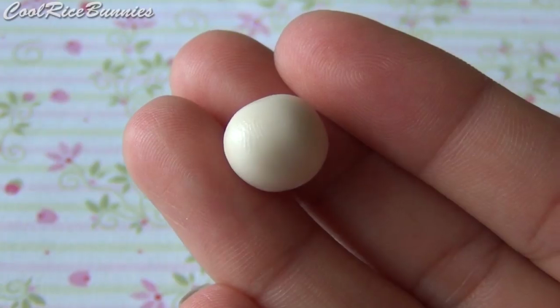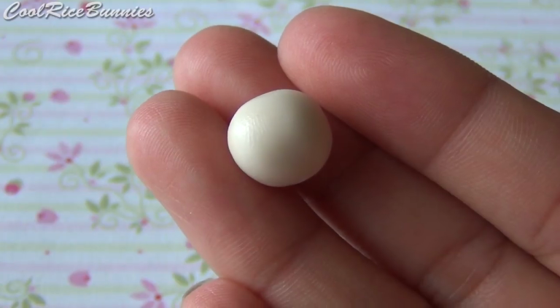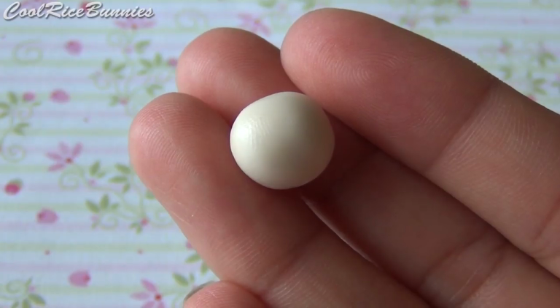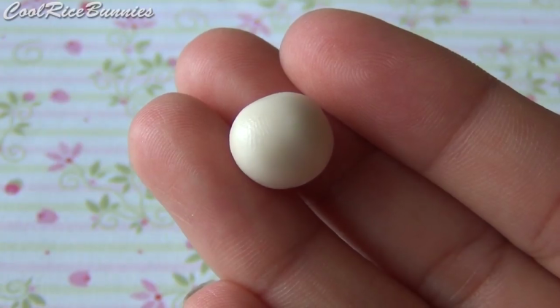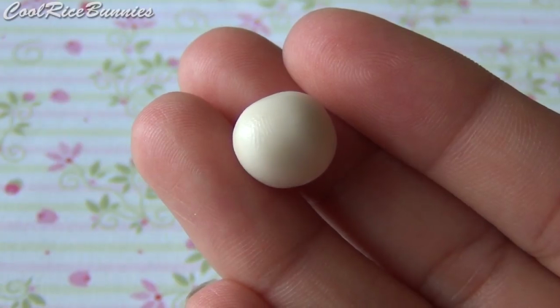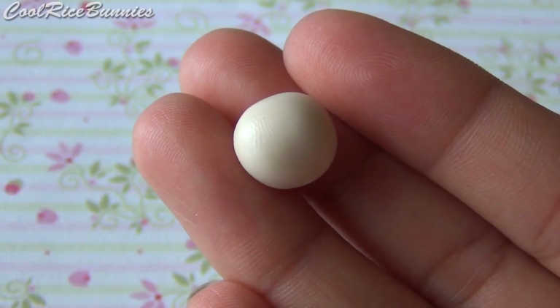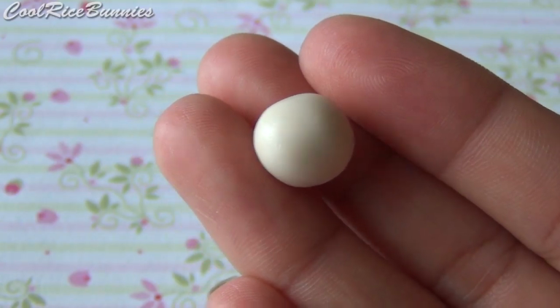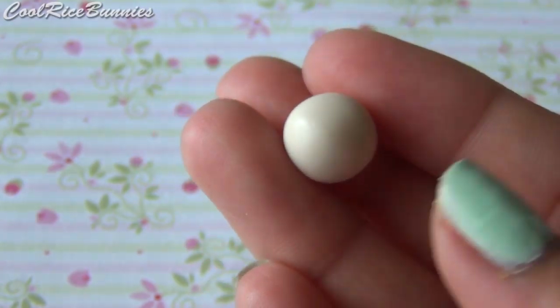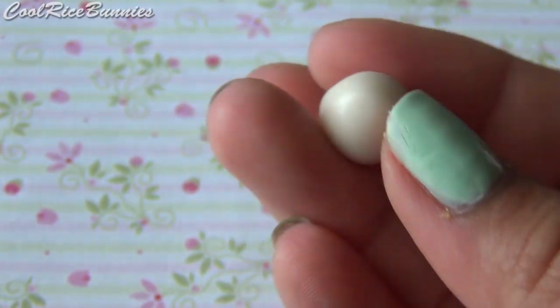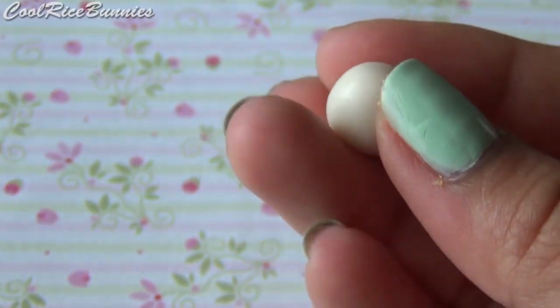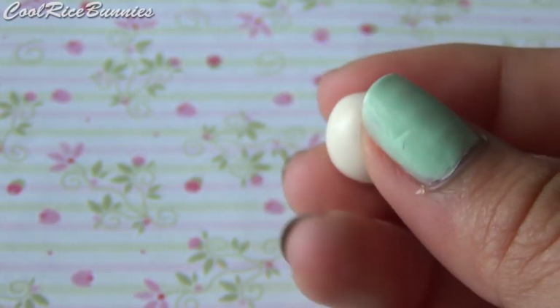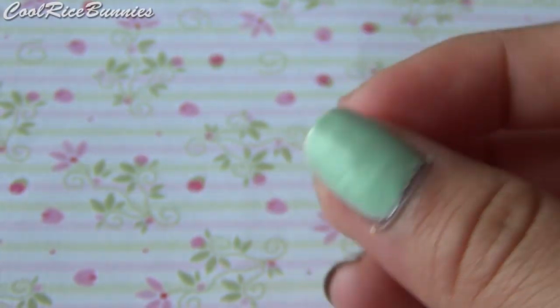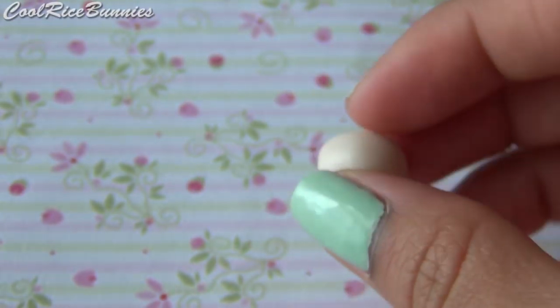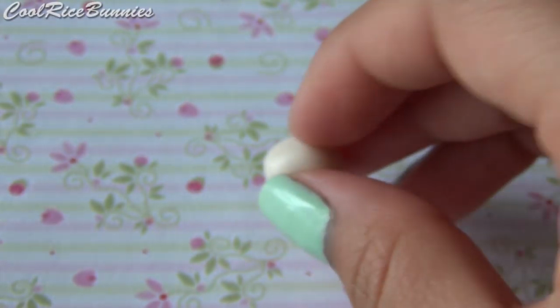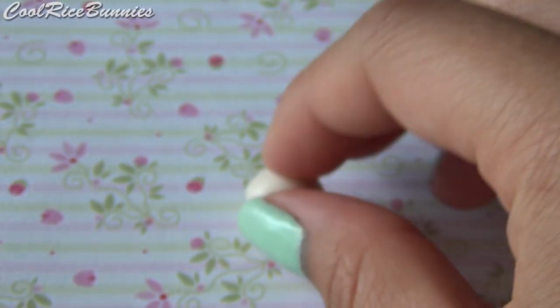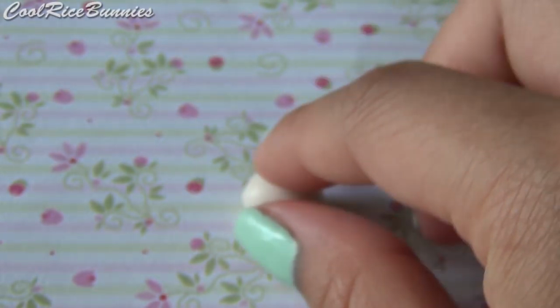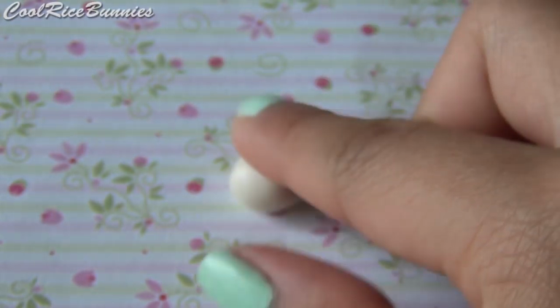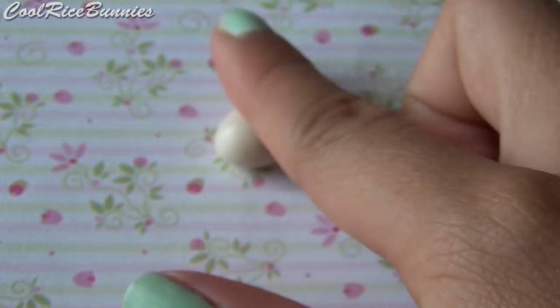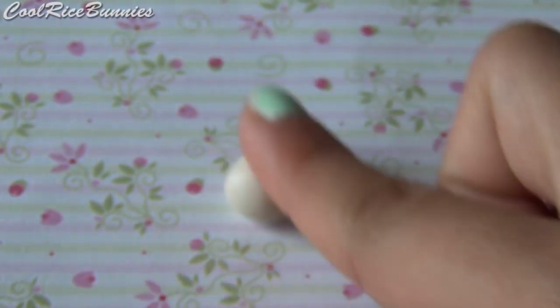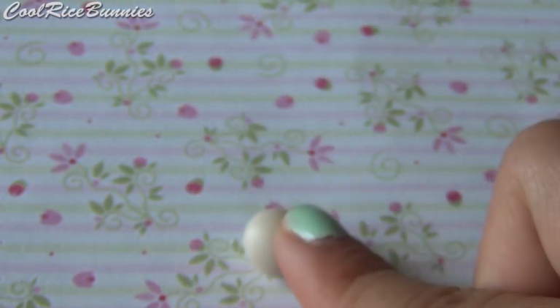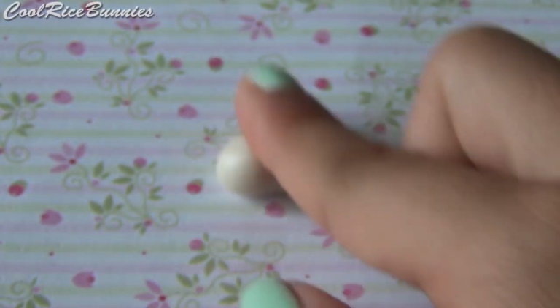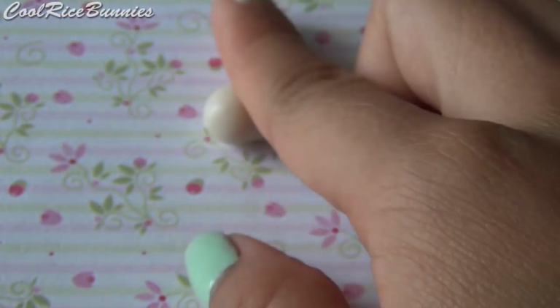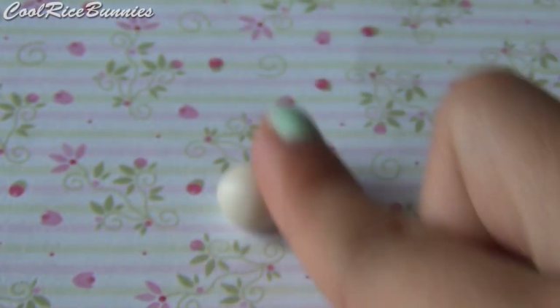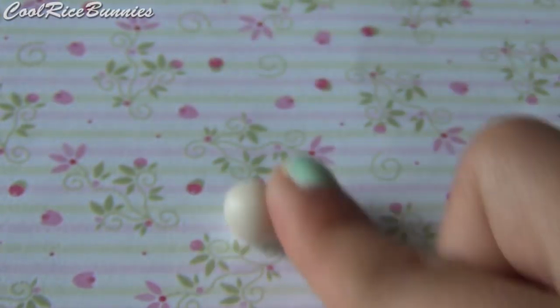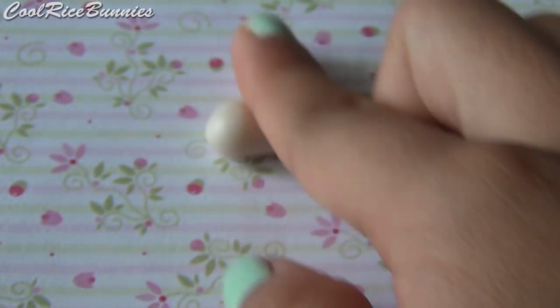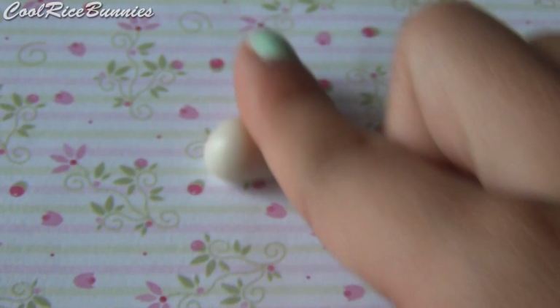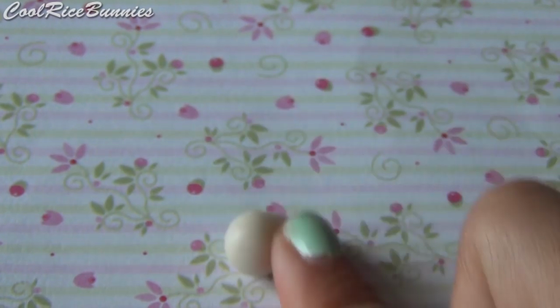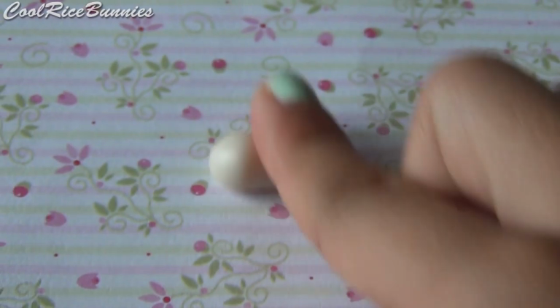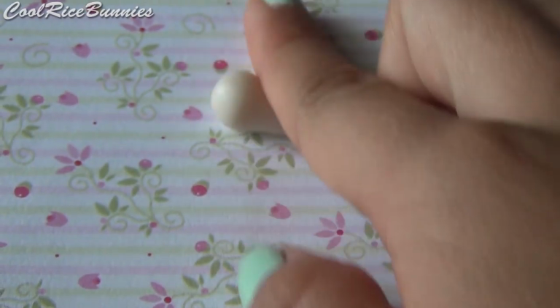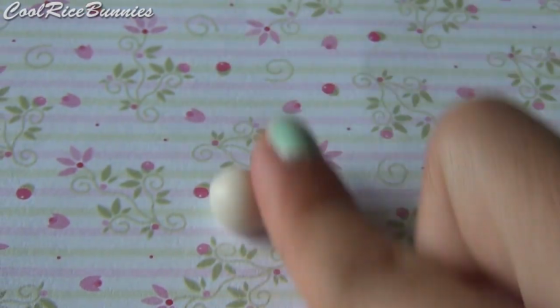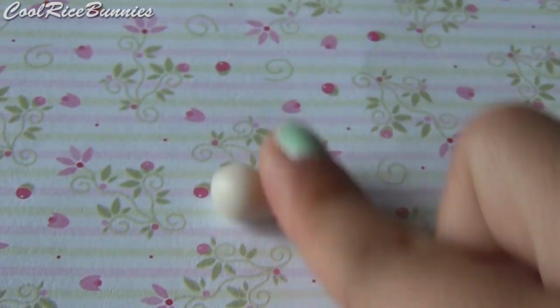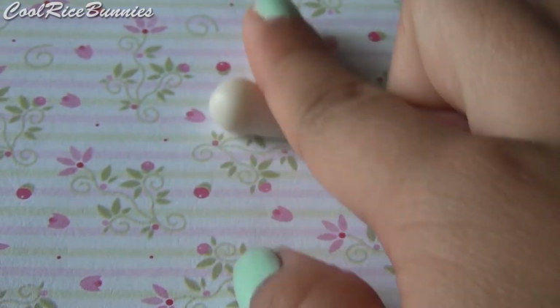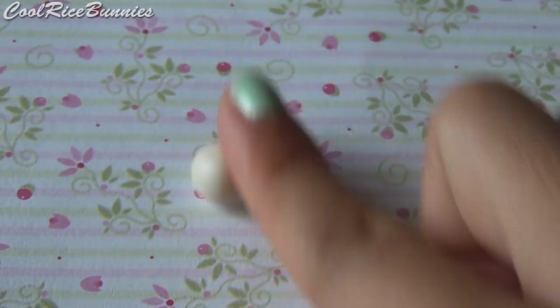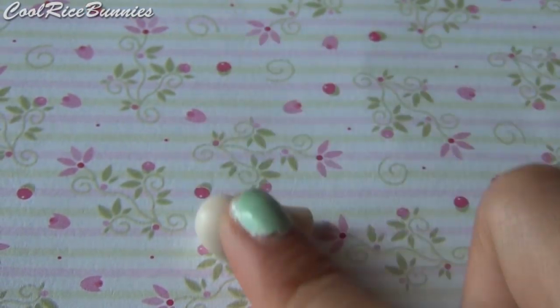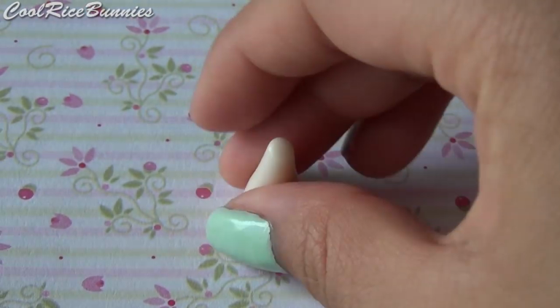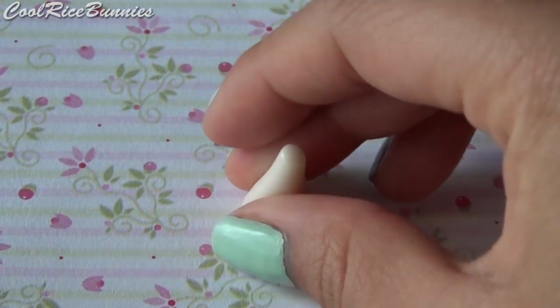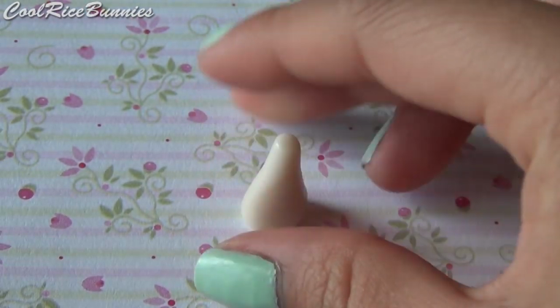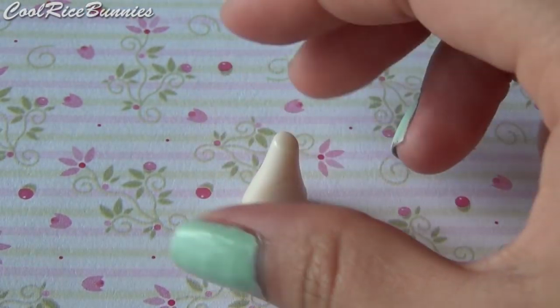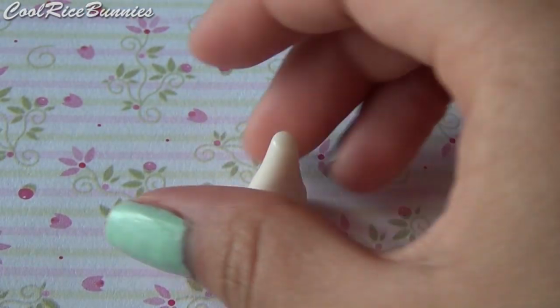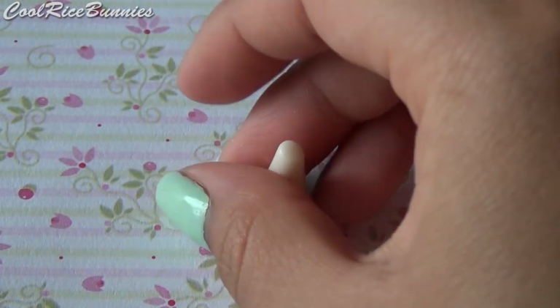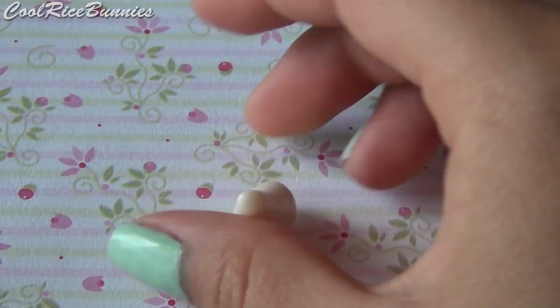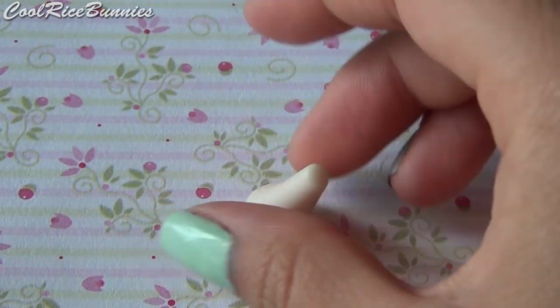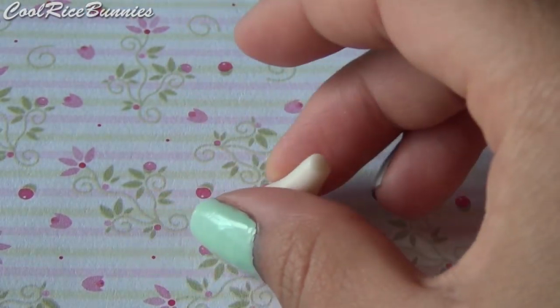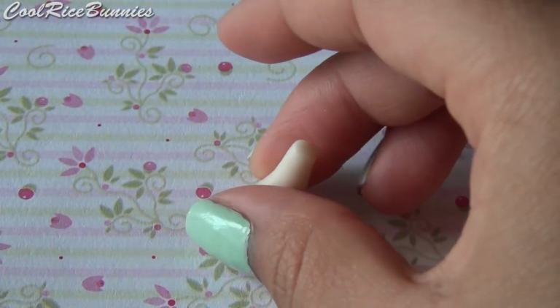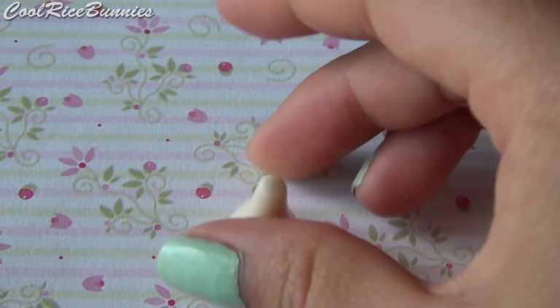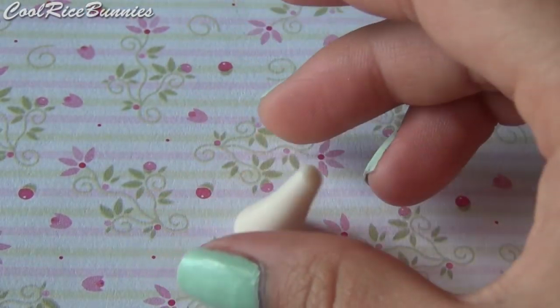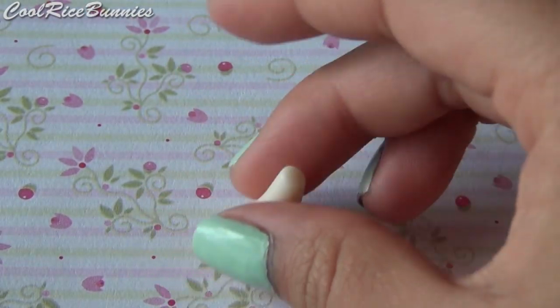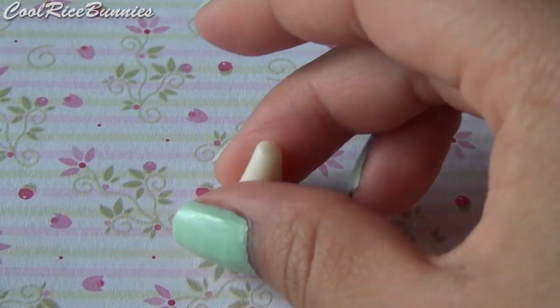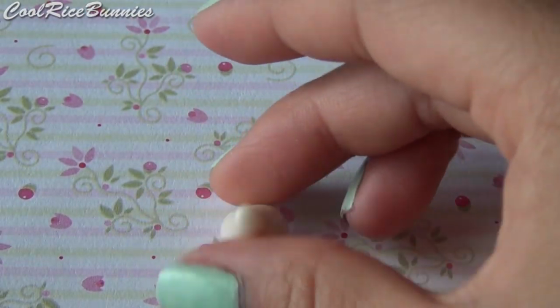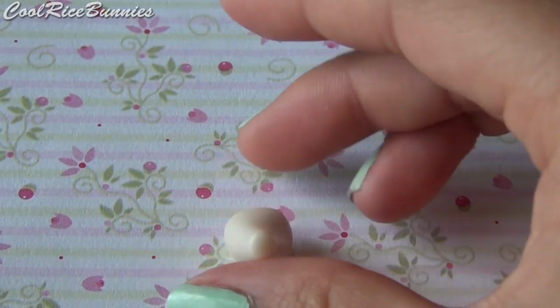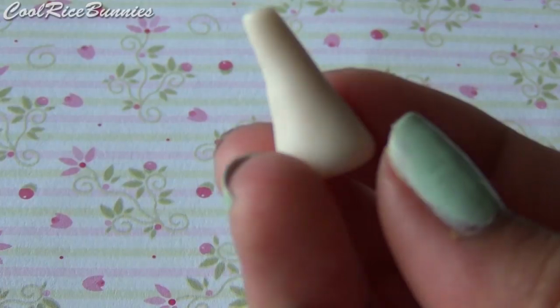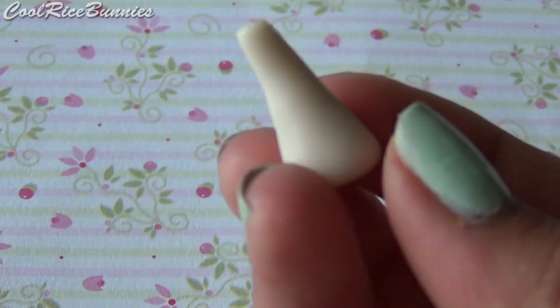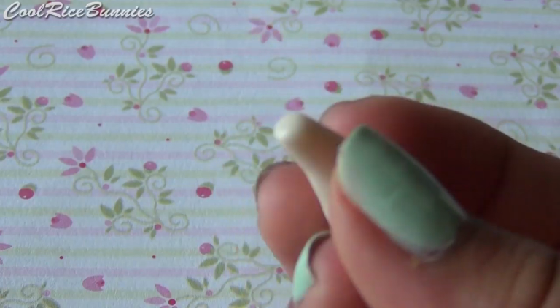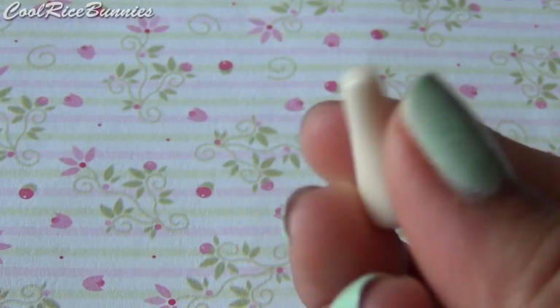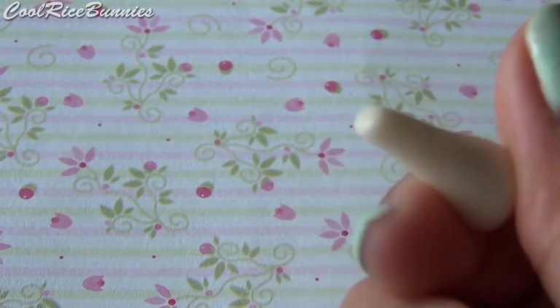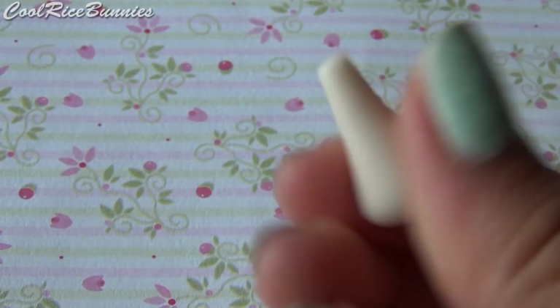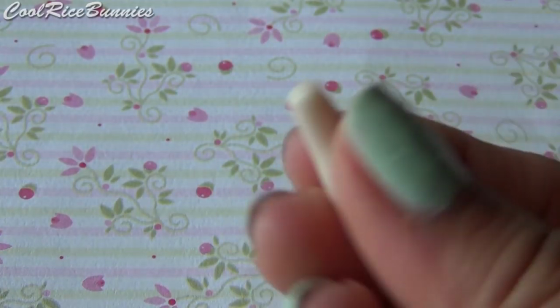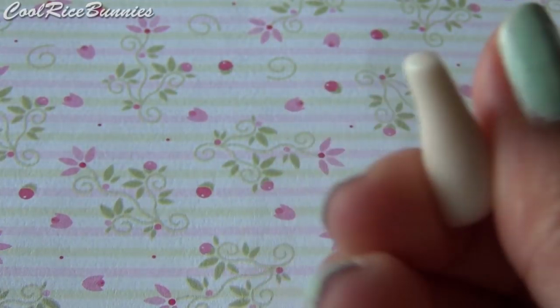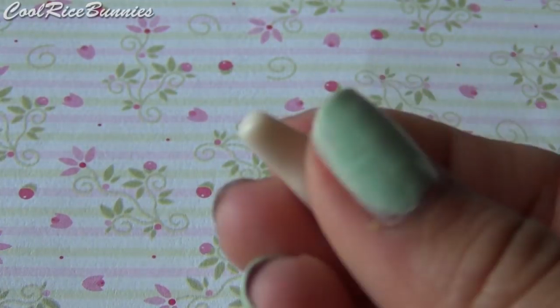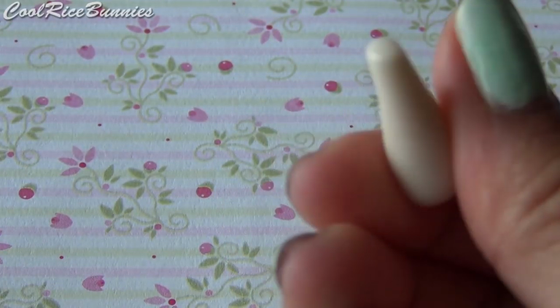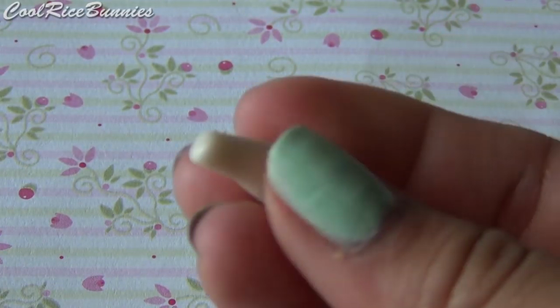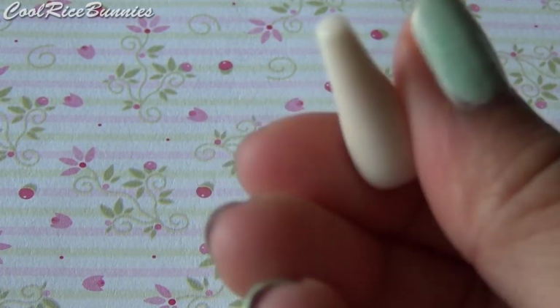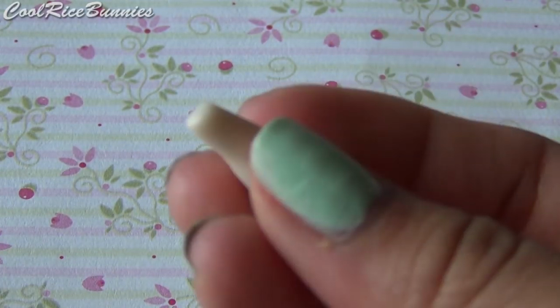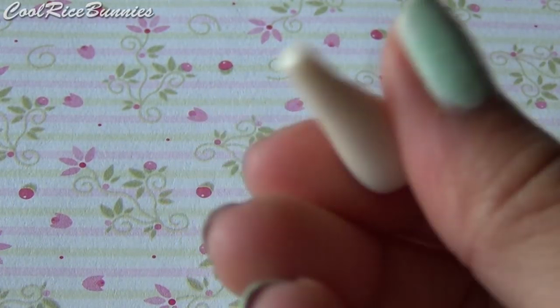To get started, take your tan clay and roll it into a cone shape. Make sure the bottom of the cone is flat, and then smooth out any rough edges.